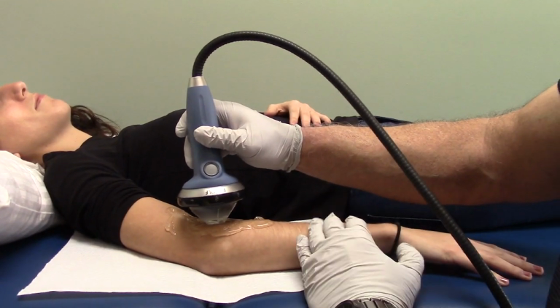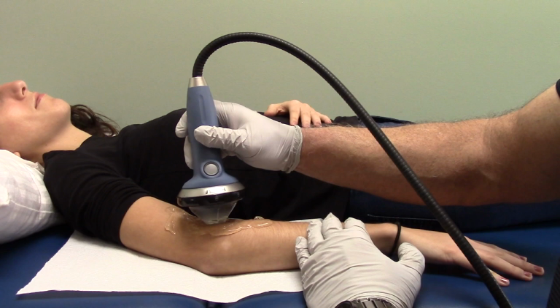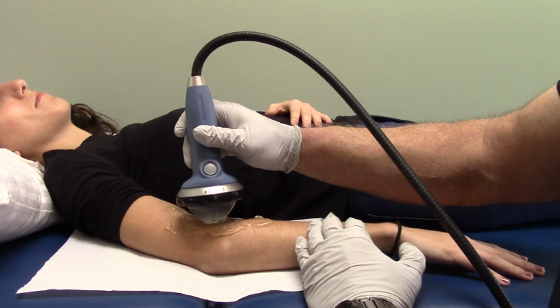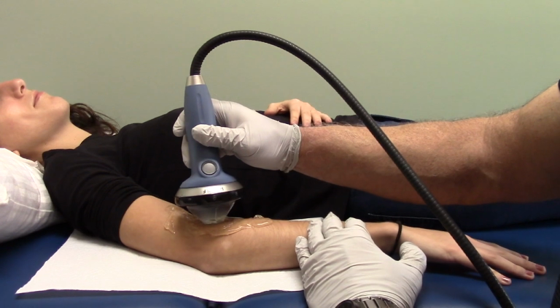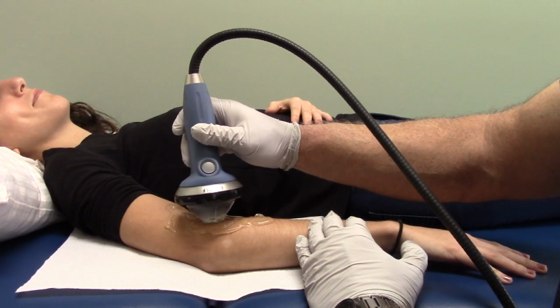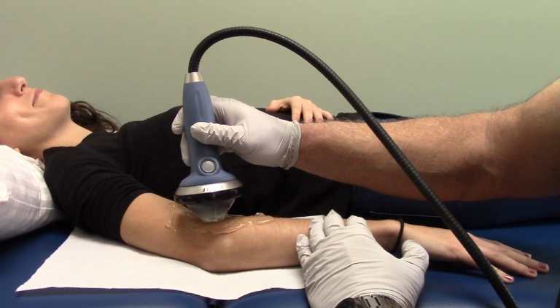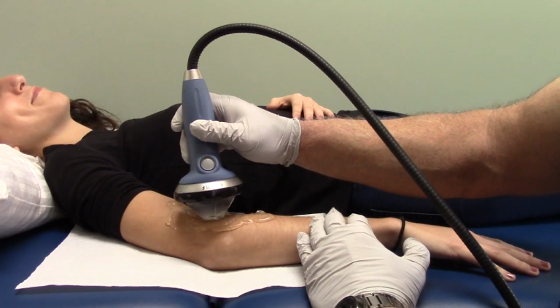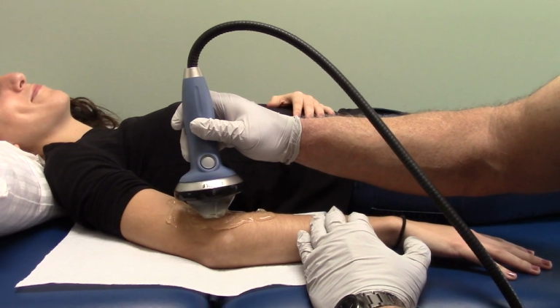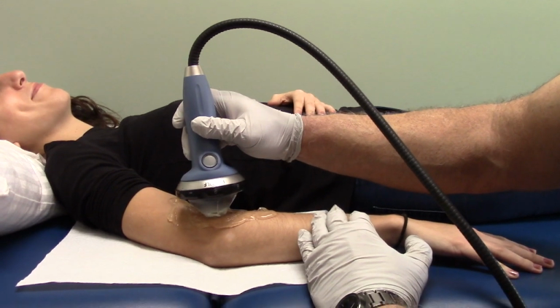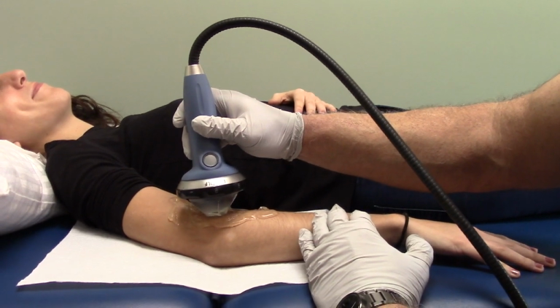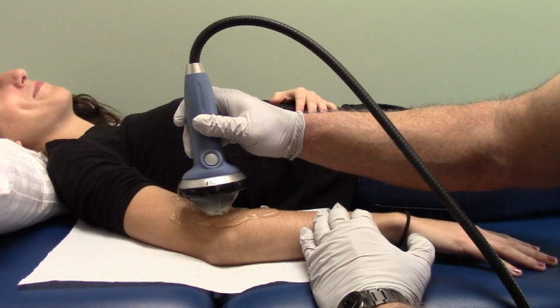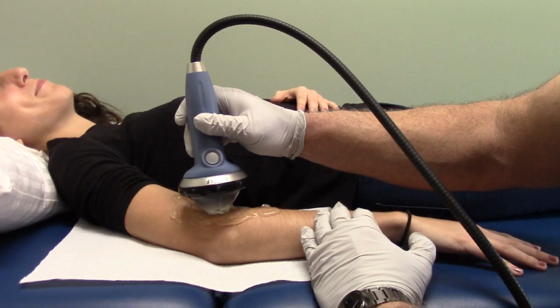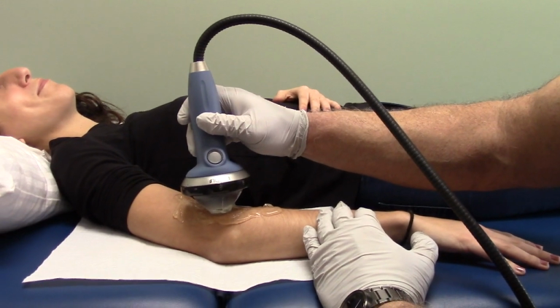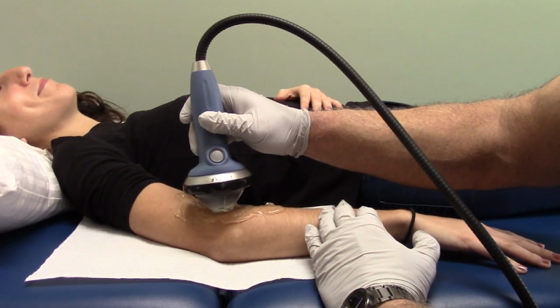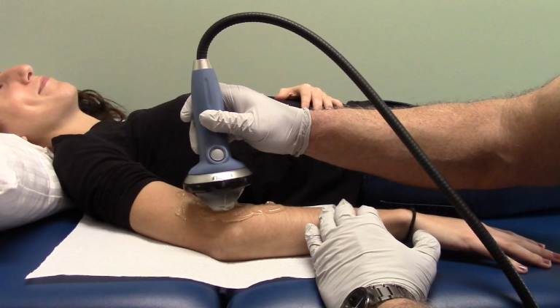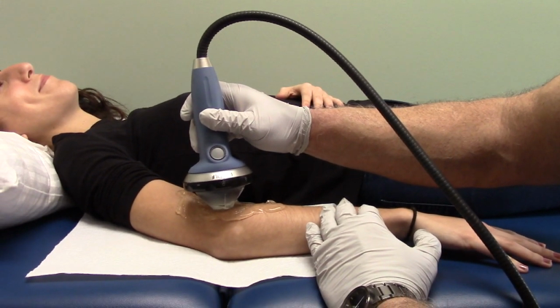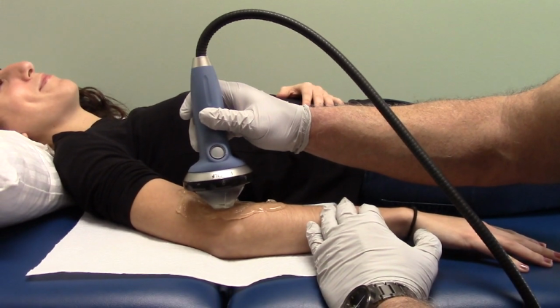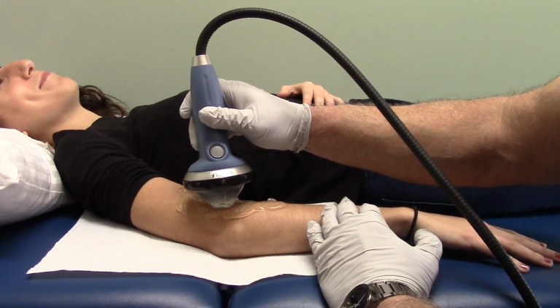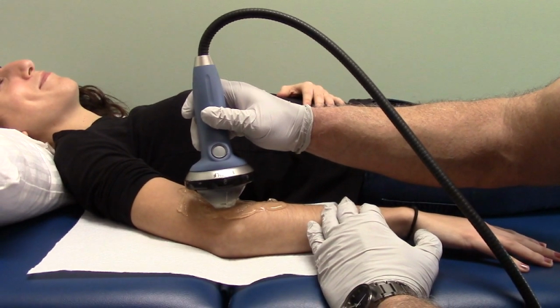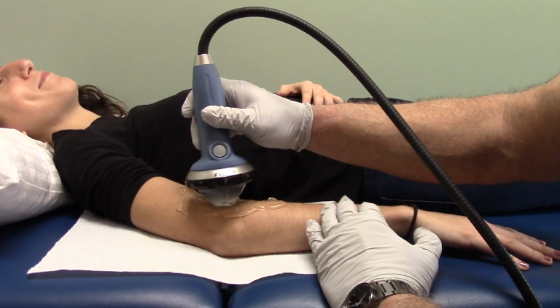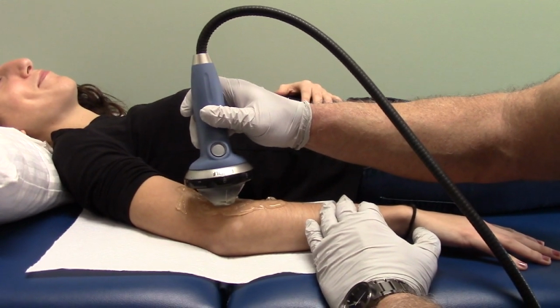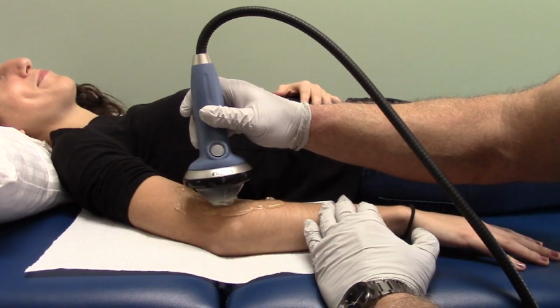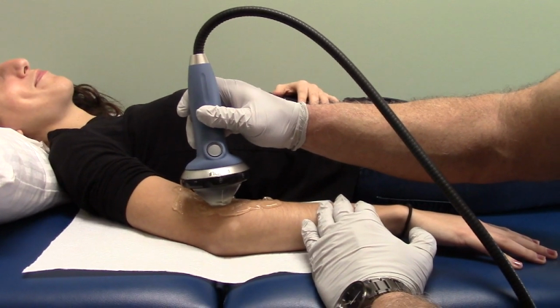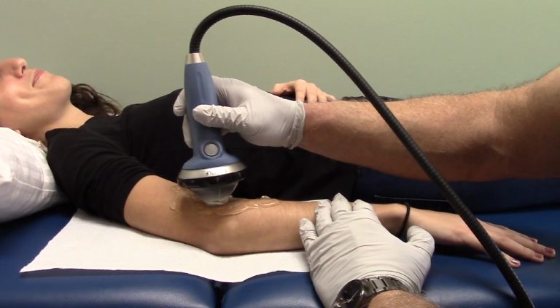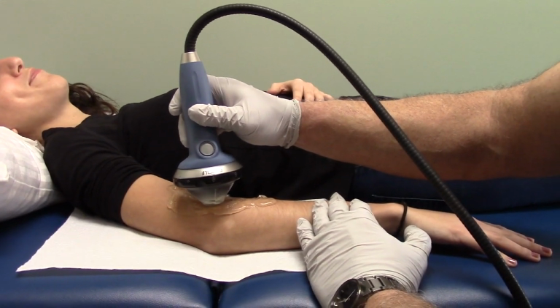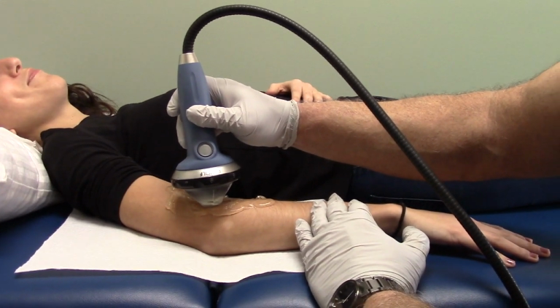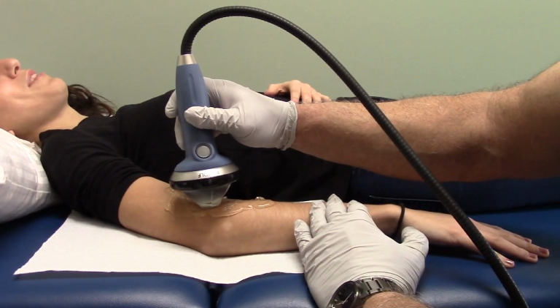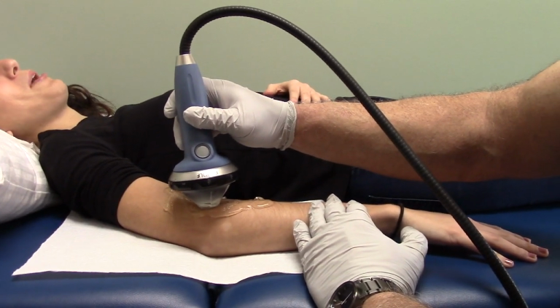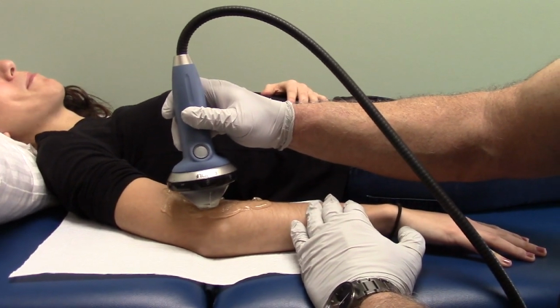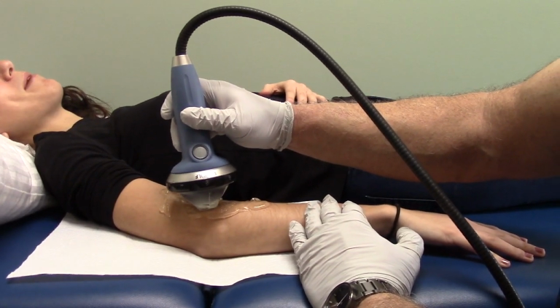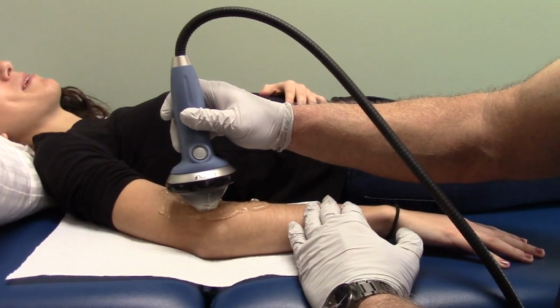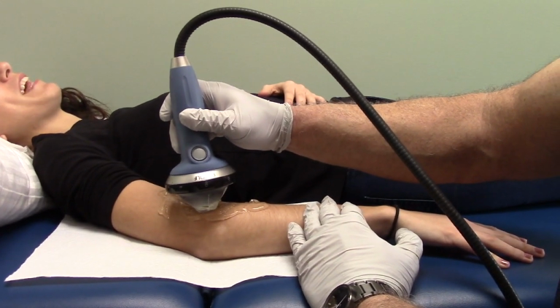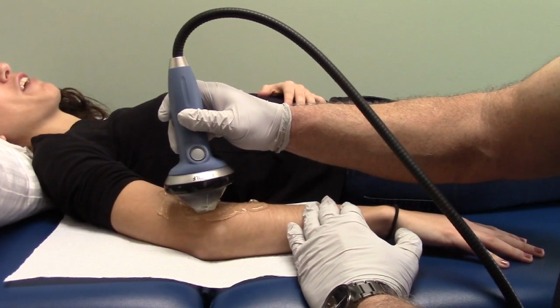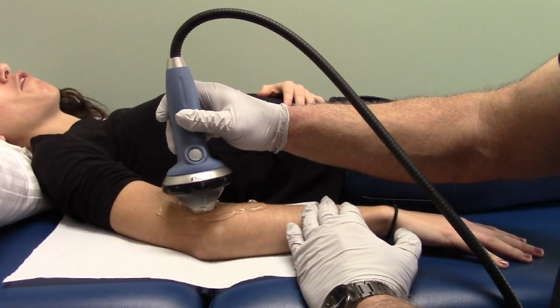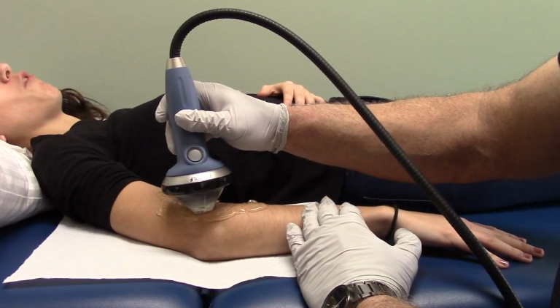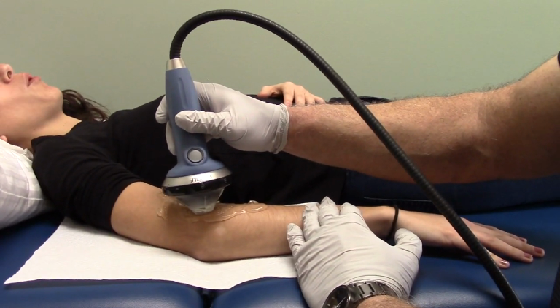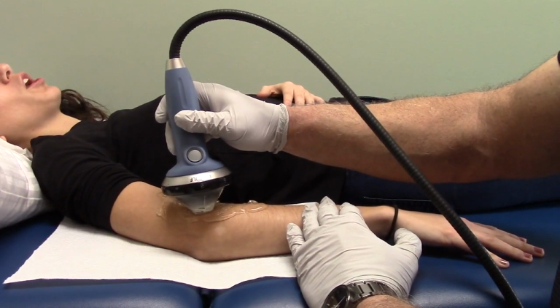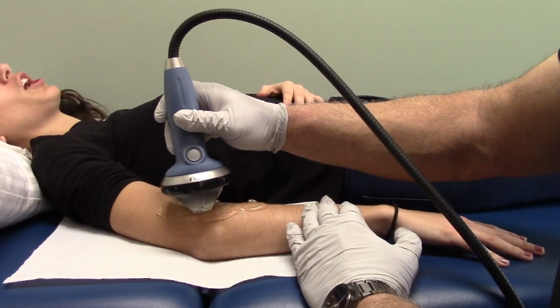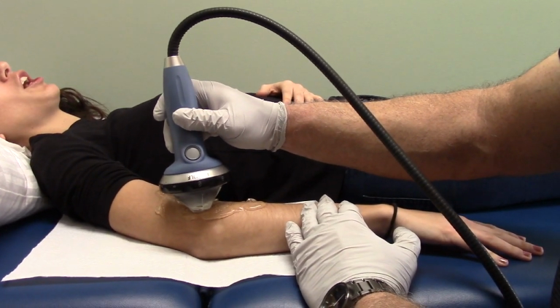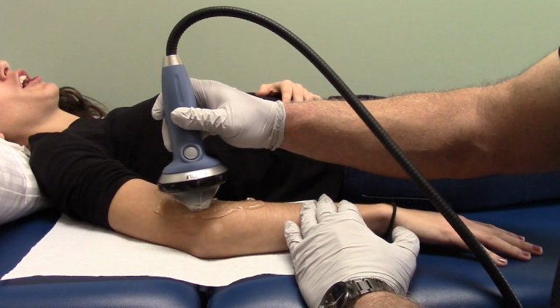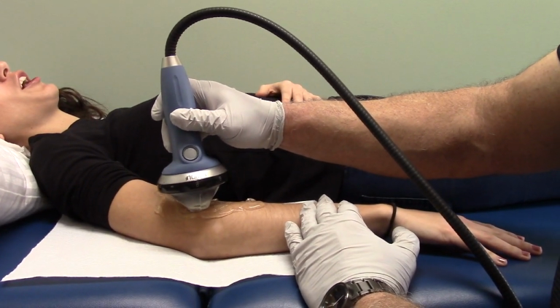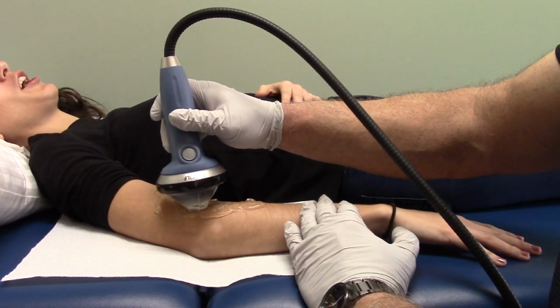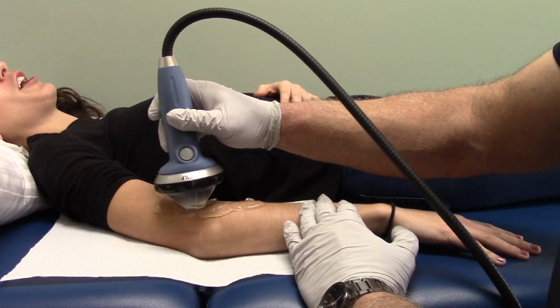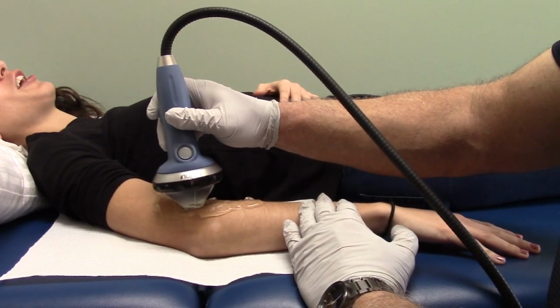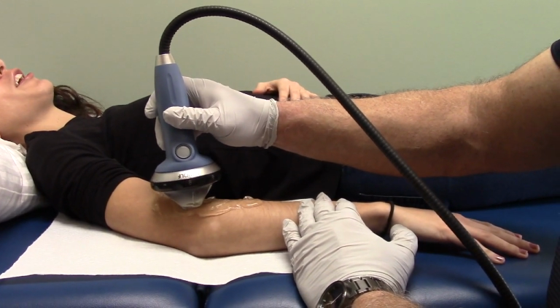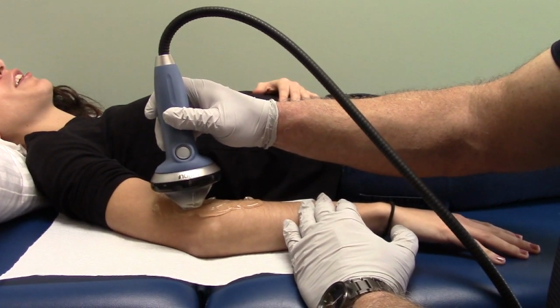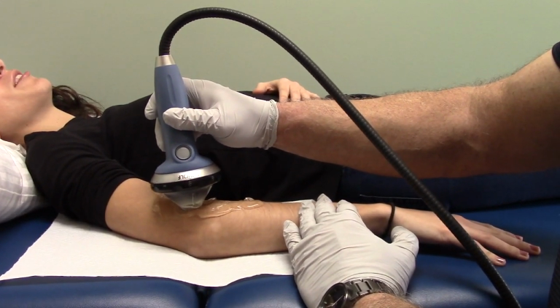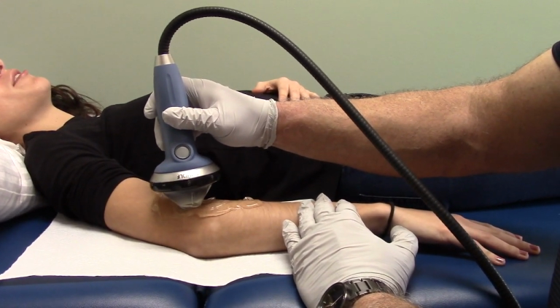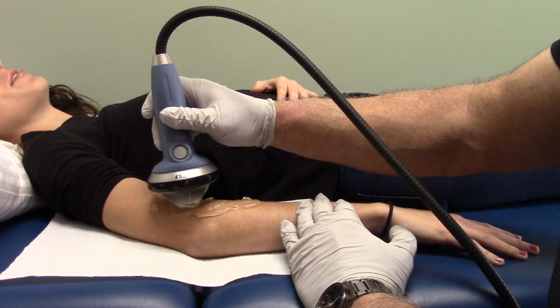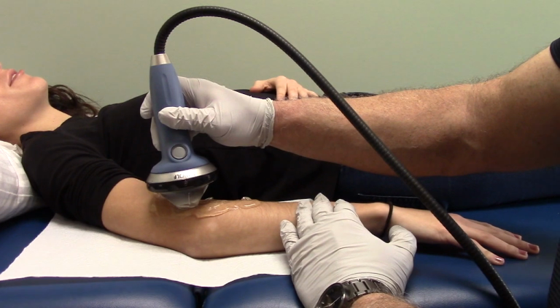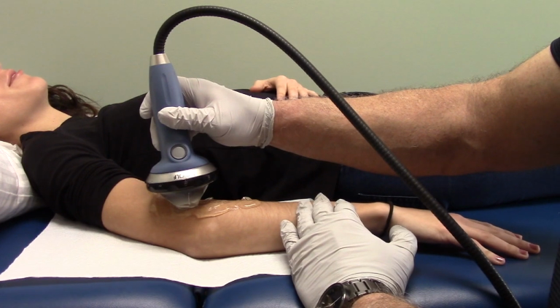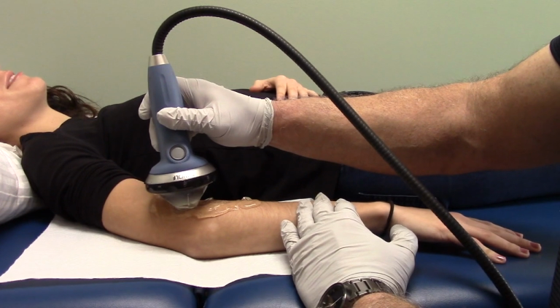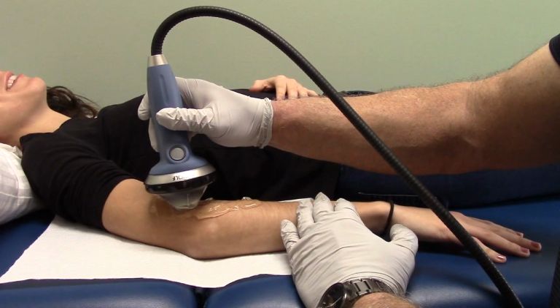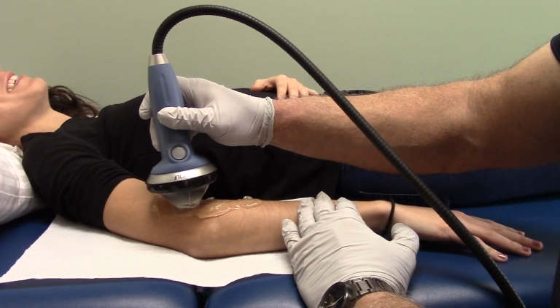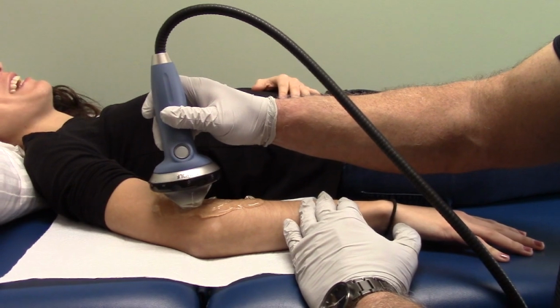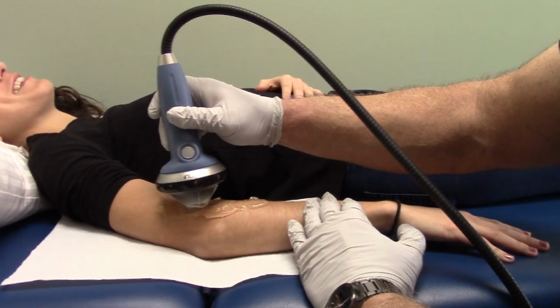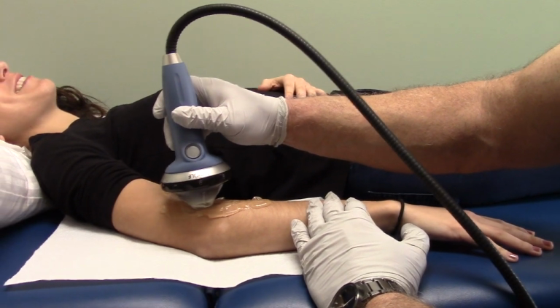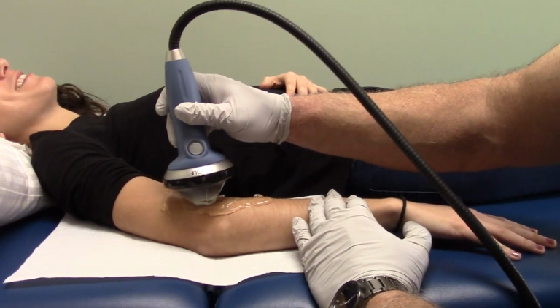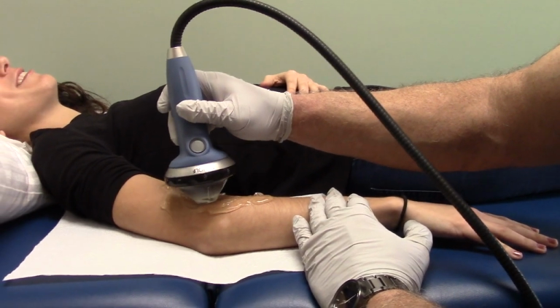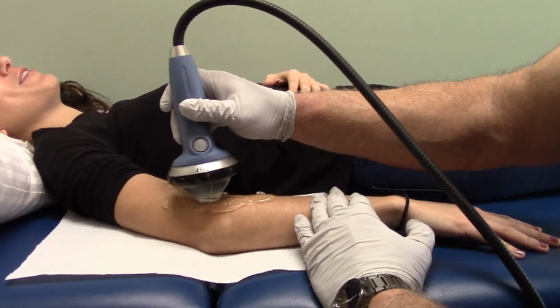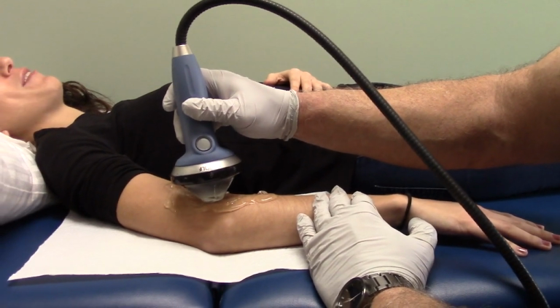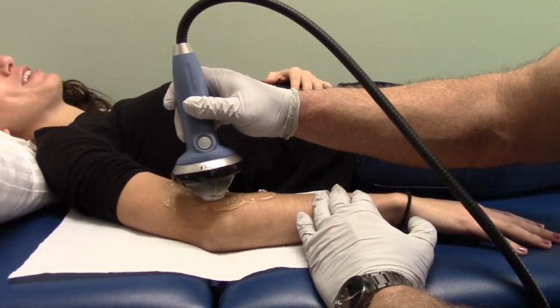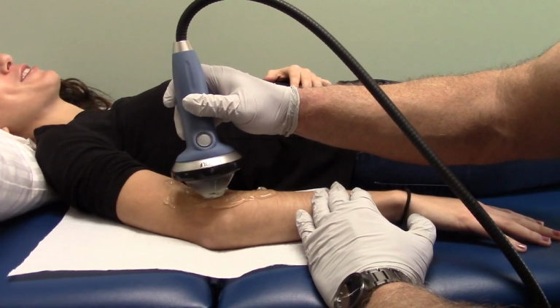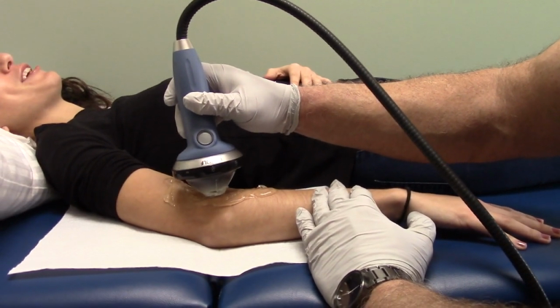How intense is it on a zero to ten scale? Maybe like a four. Is that tolerable or should I go down? No, that's good.